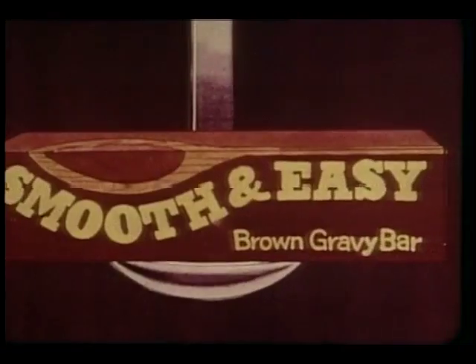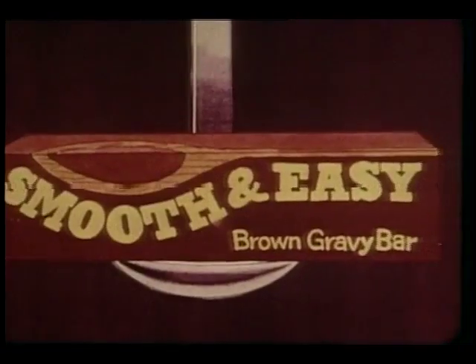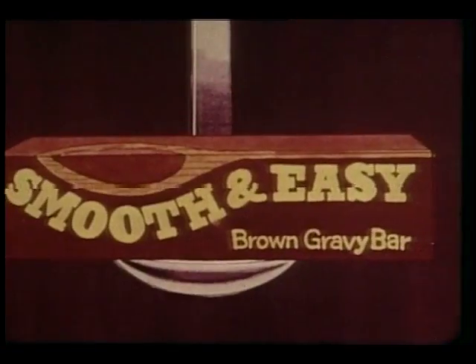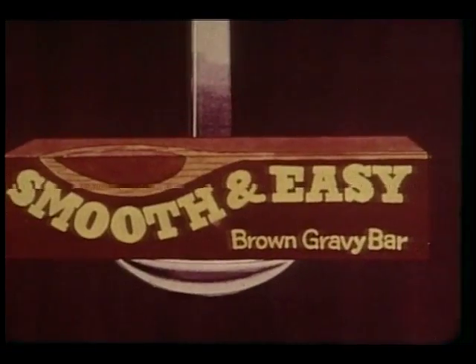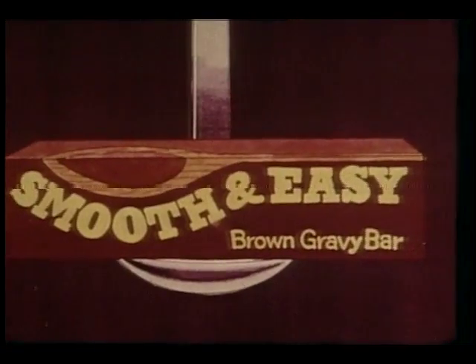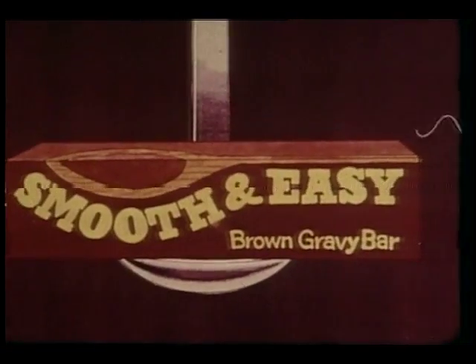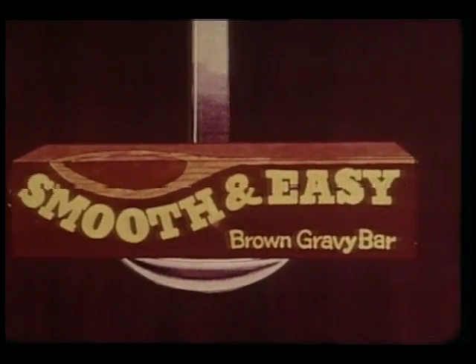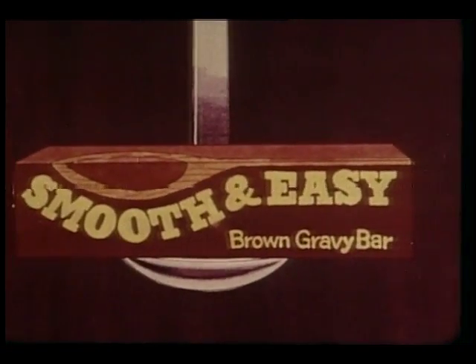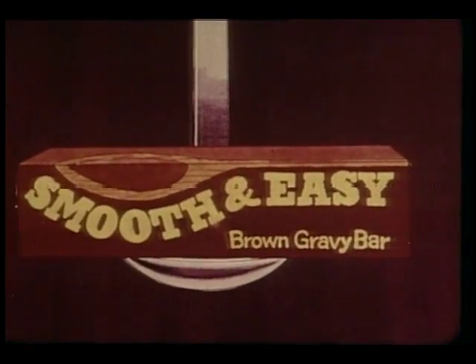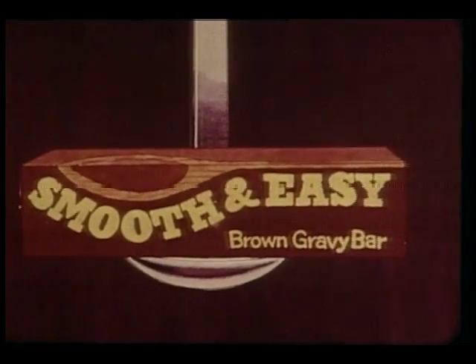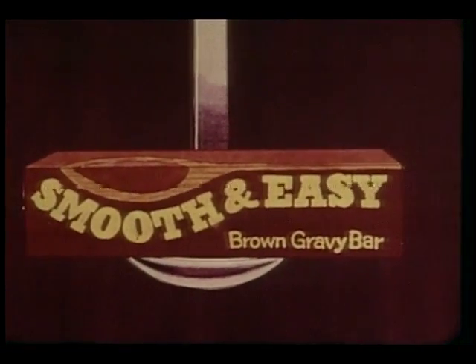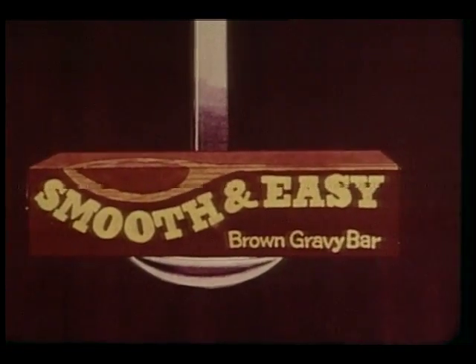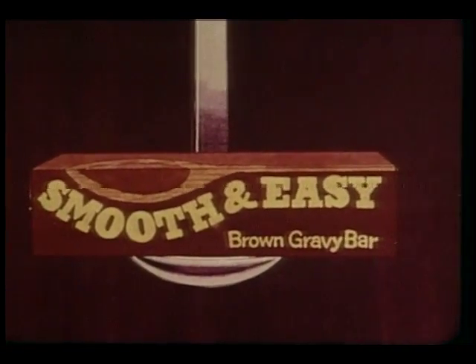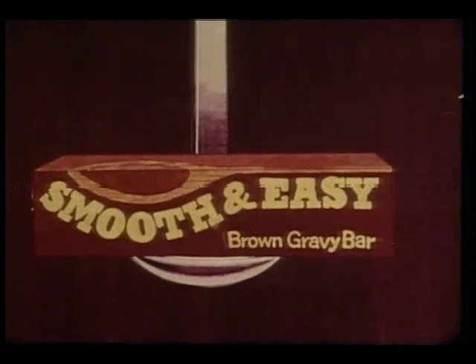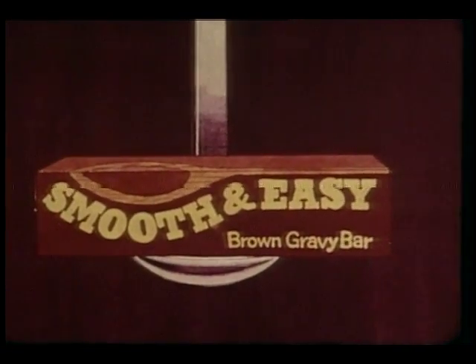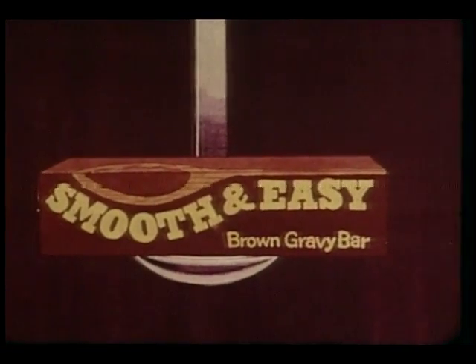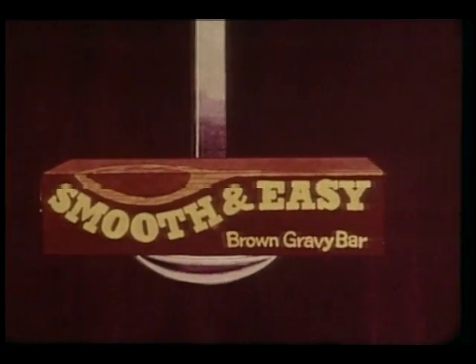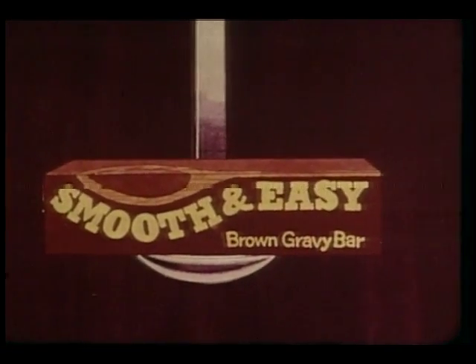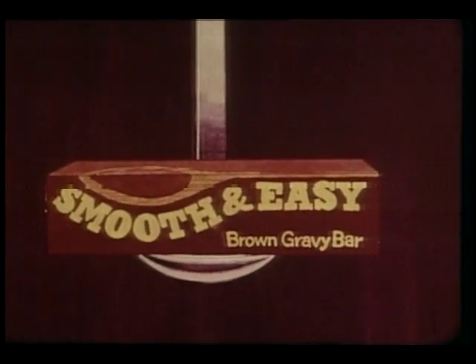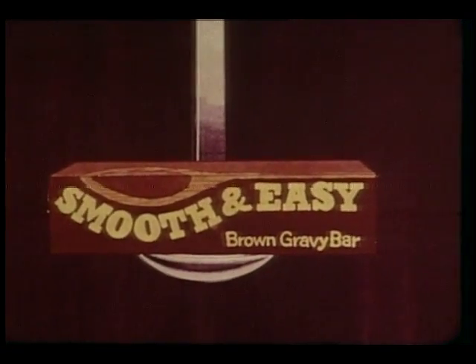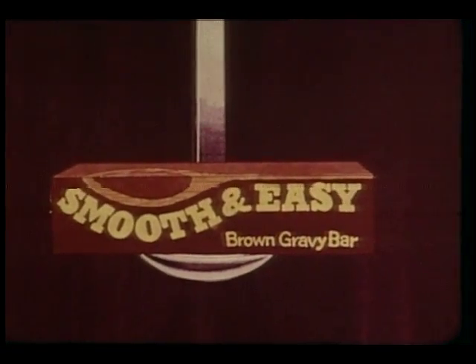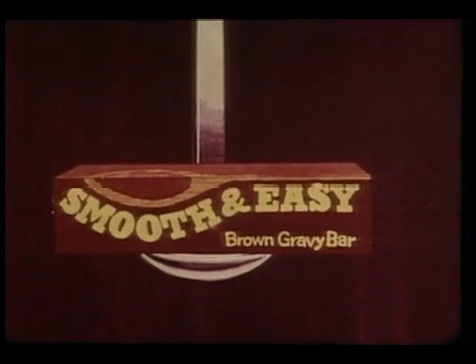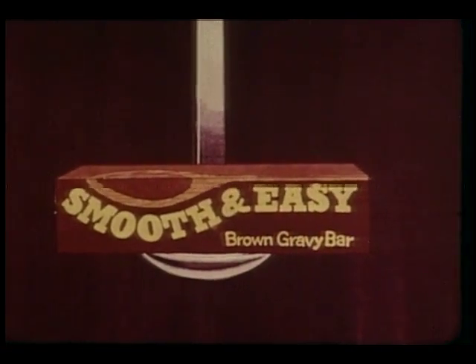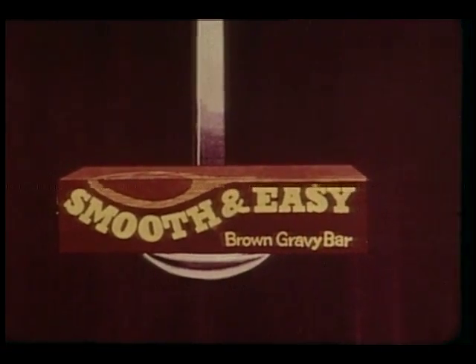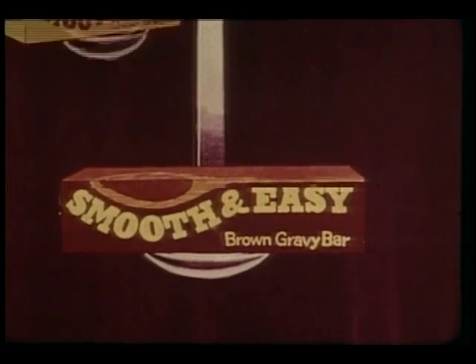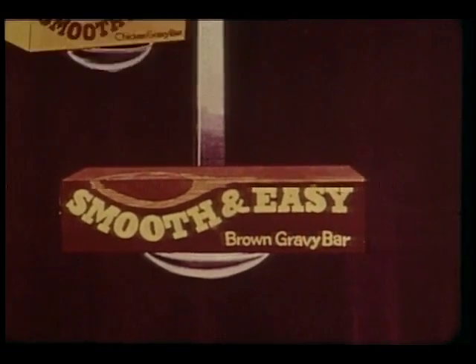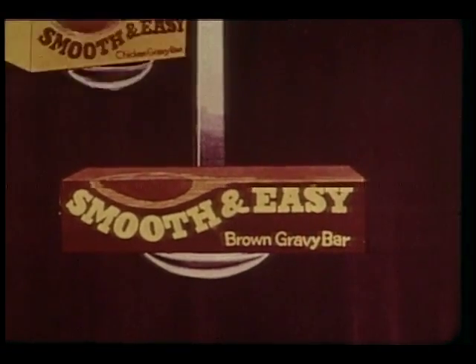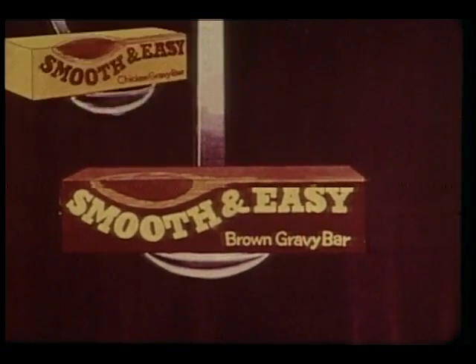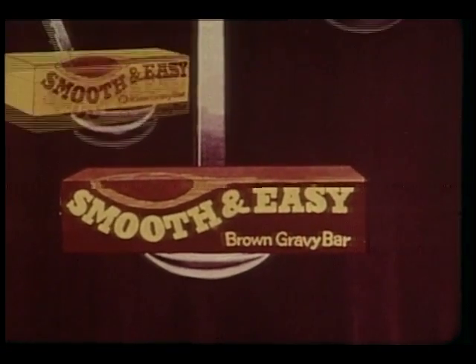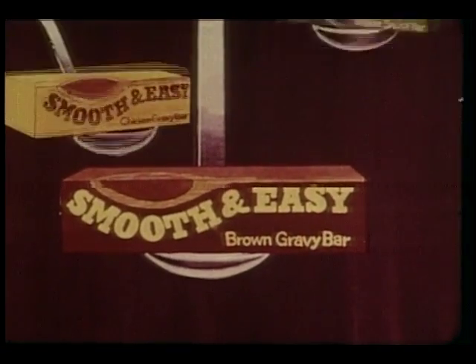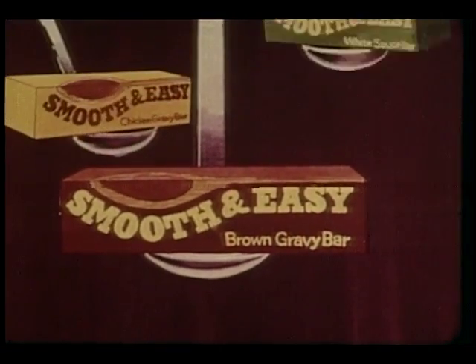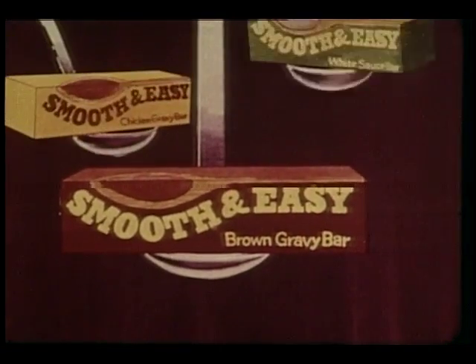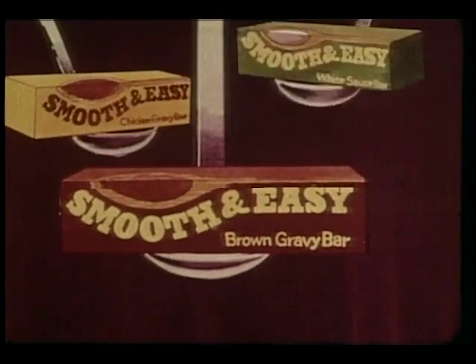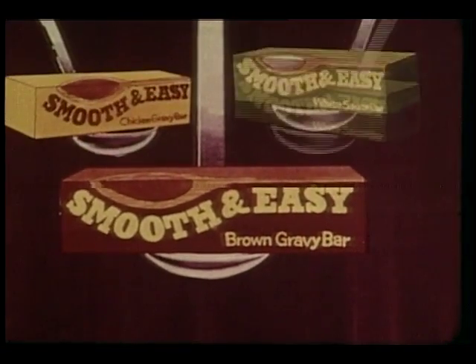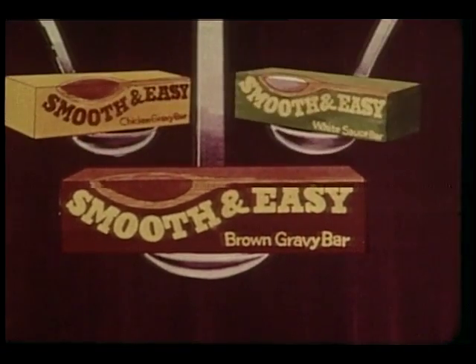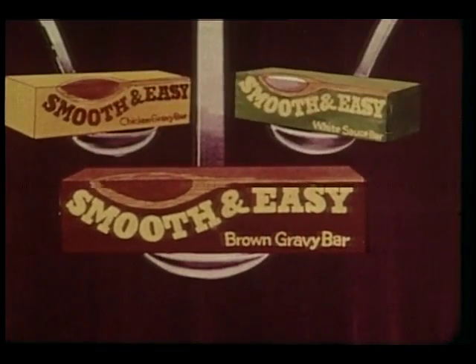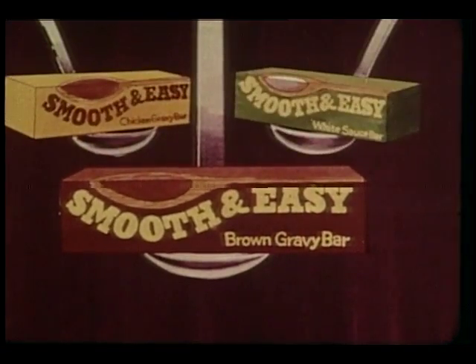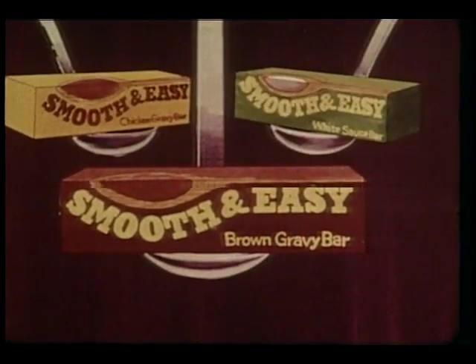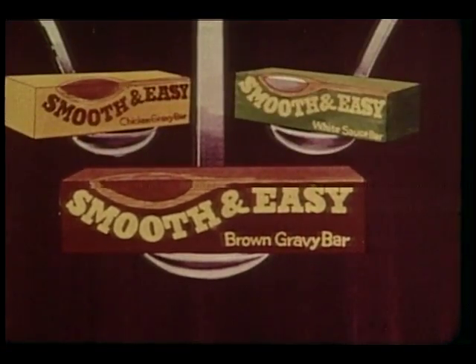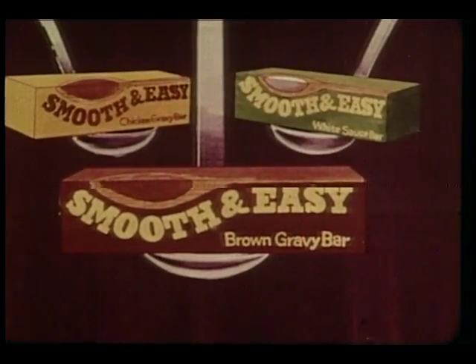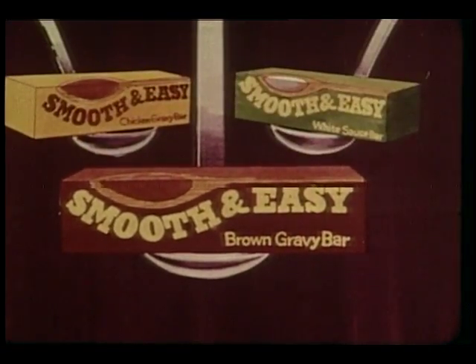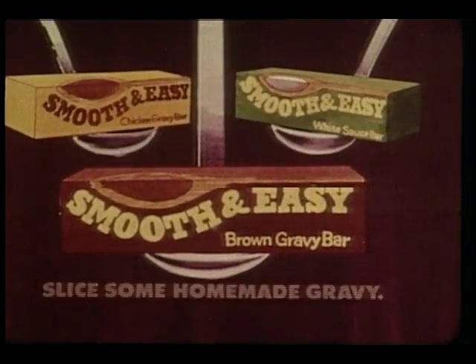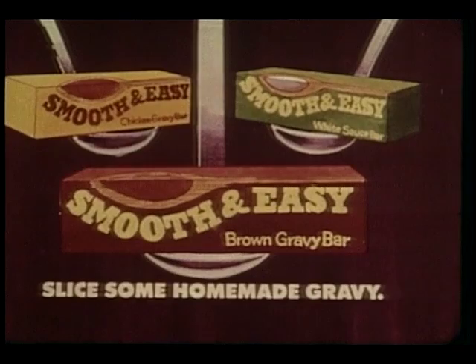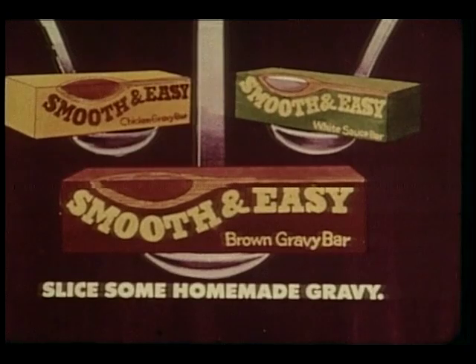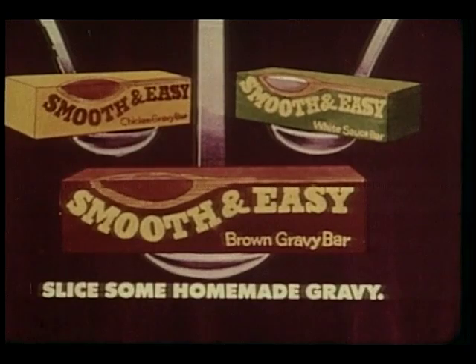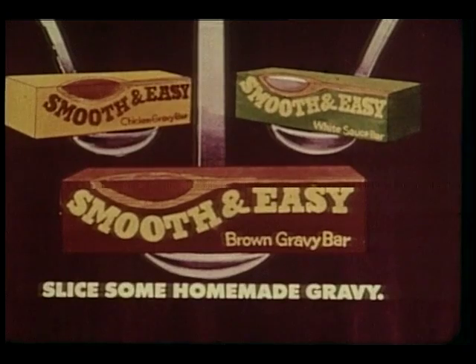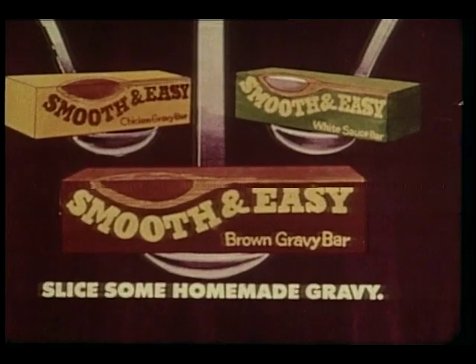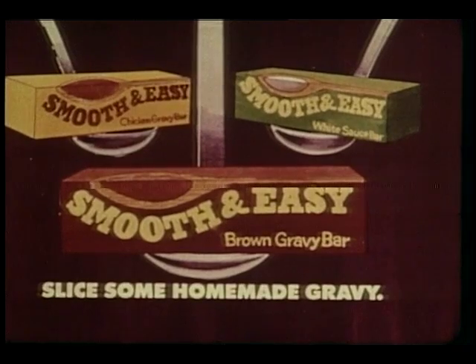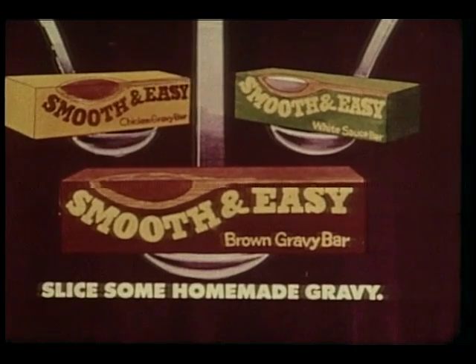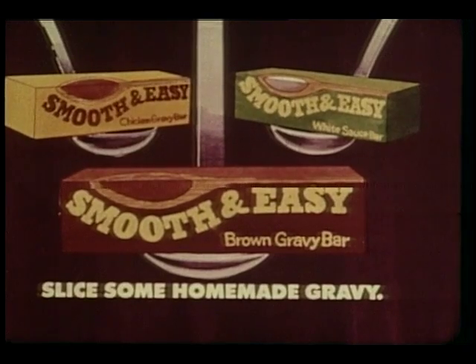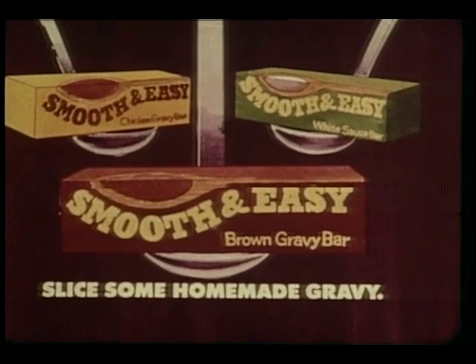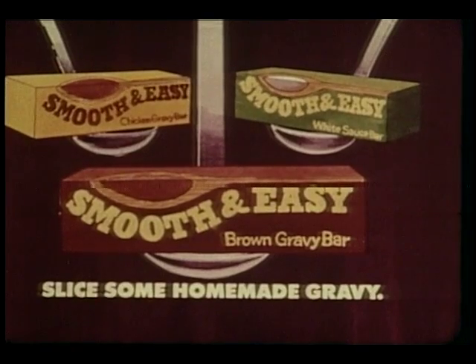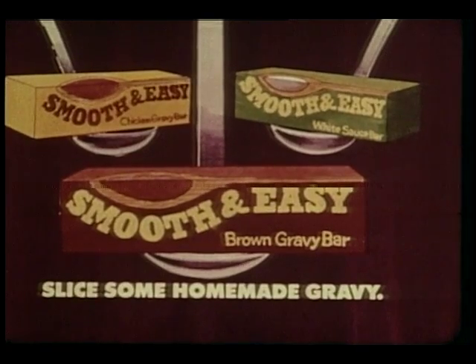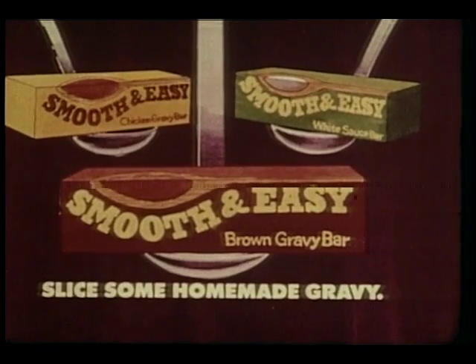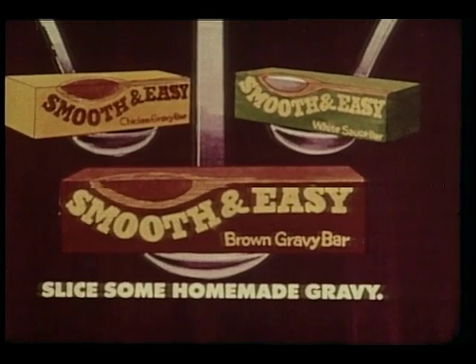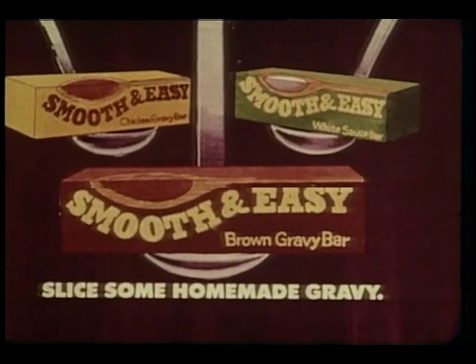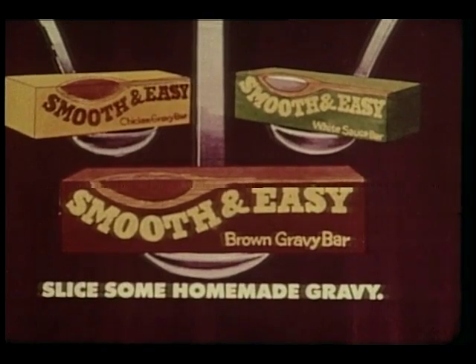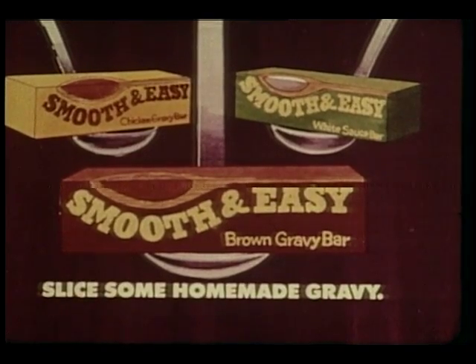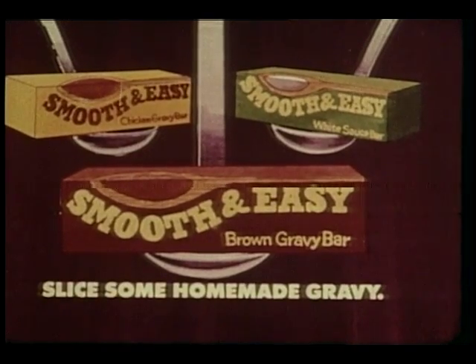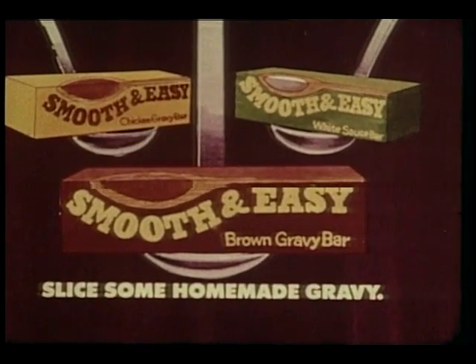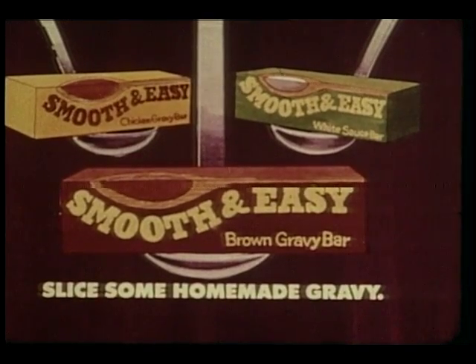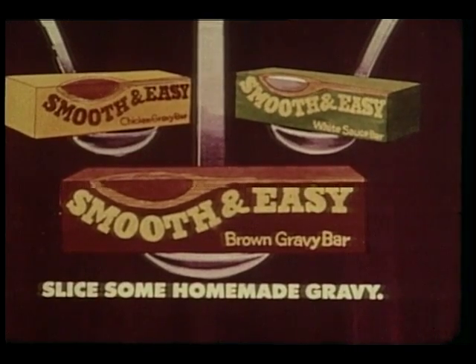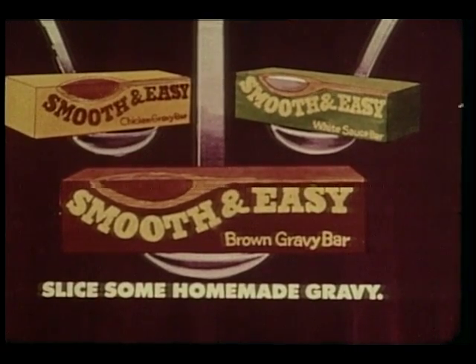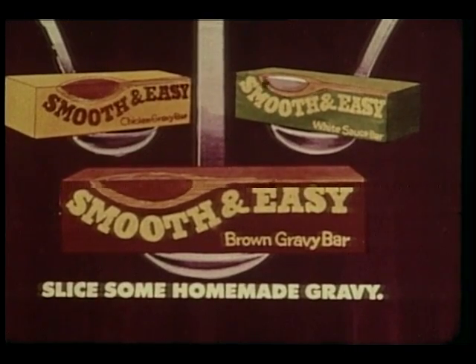Smooth and easy brown gravy from Blue Bonnet. Chicken and white sauce too. Slice yourself some homemade gravy.